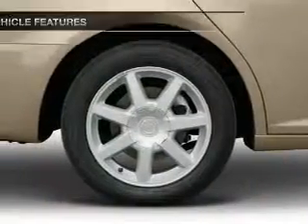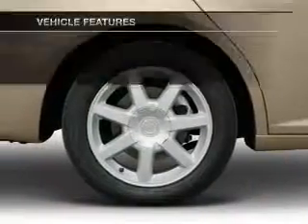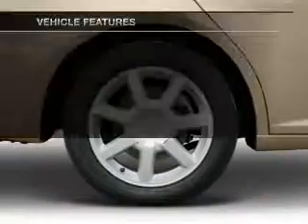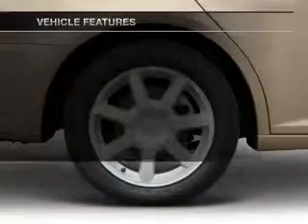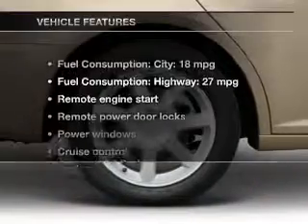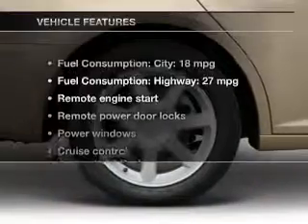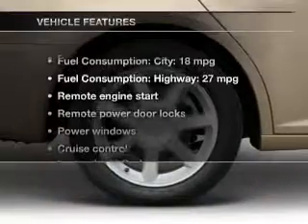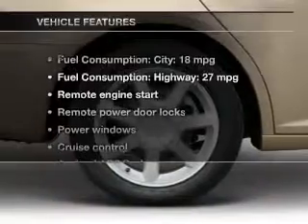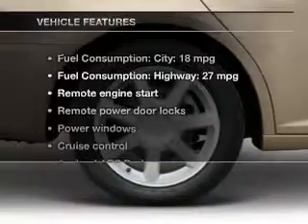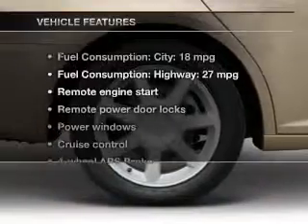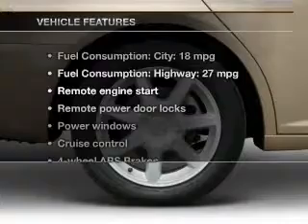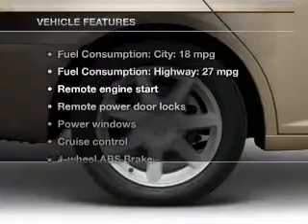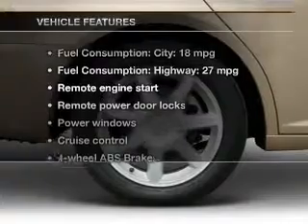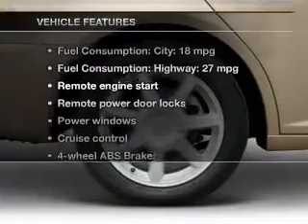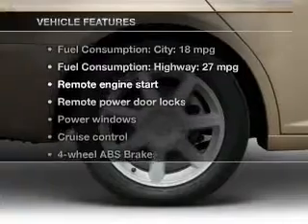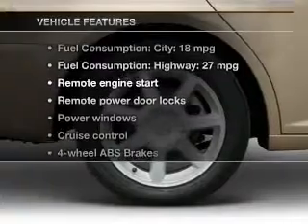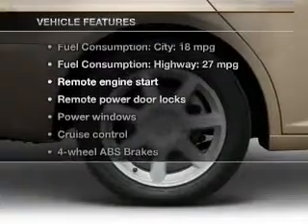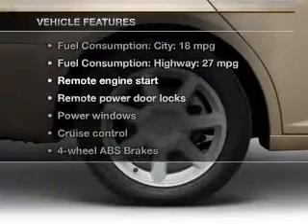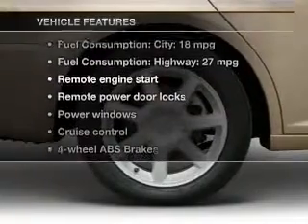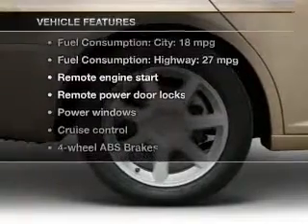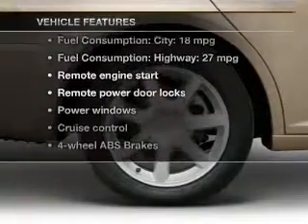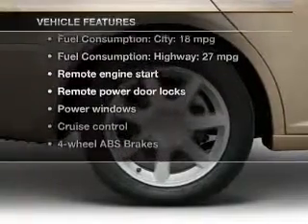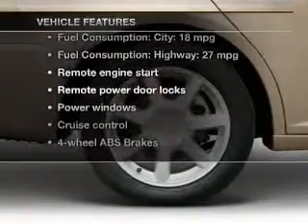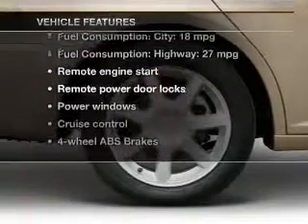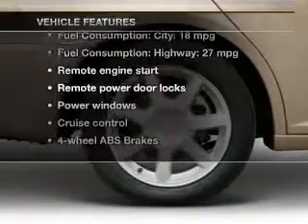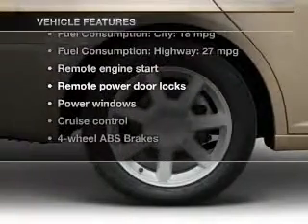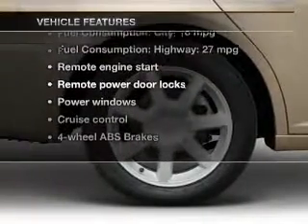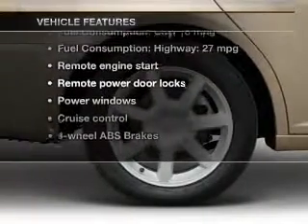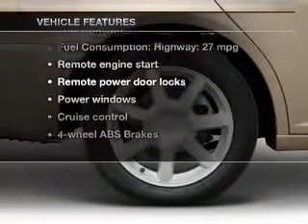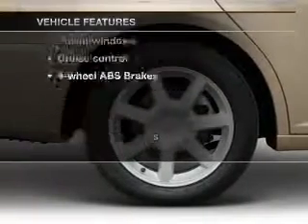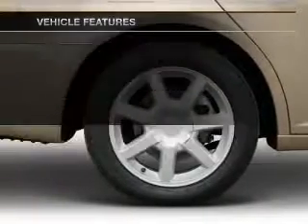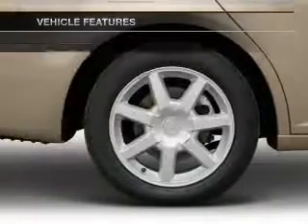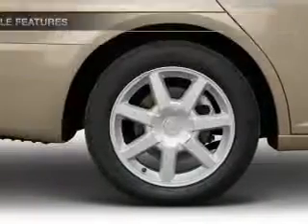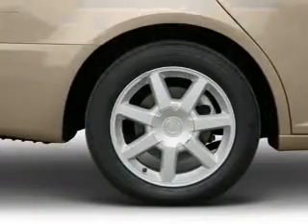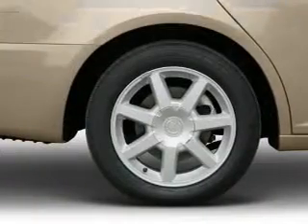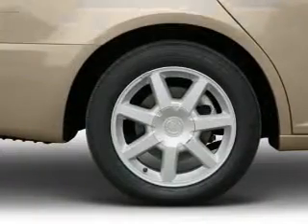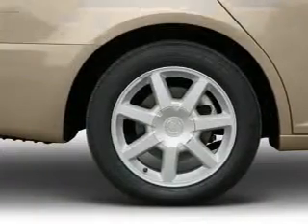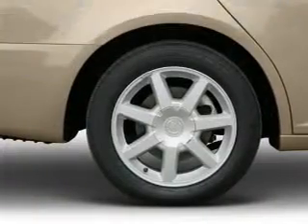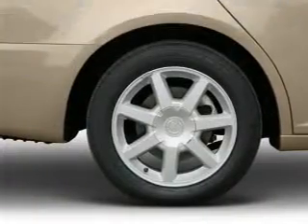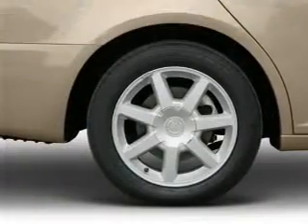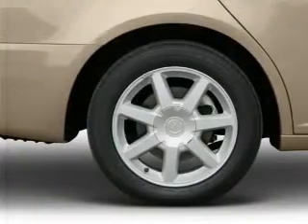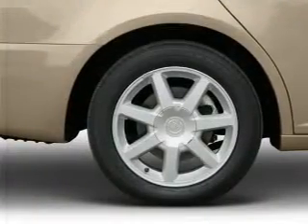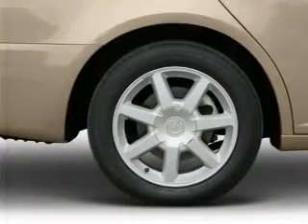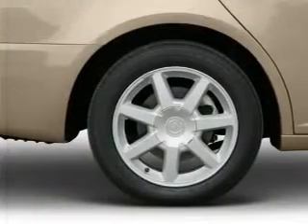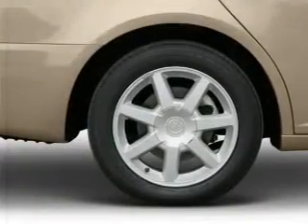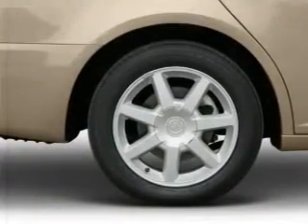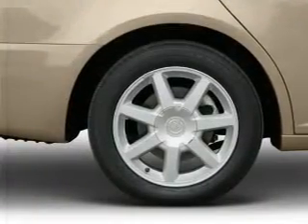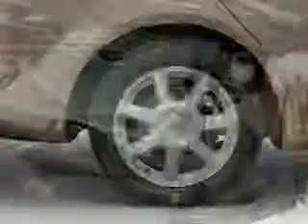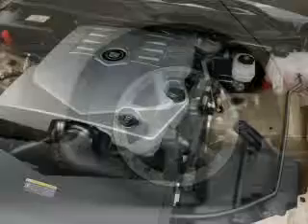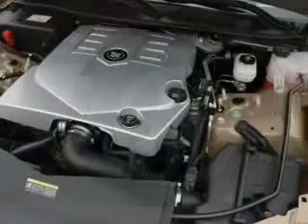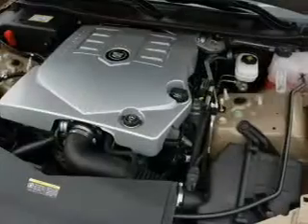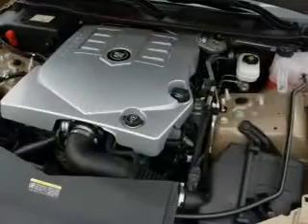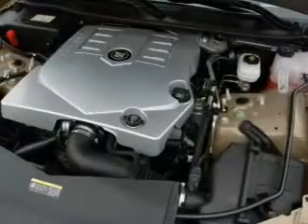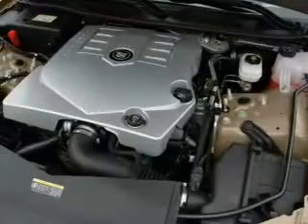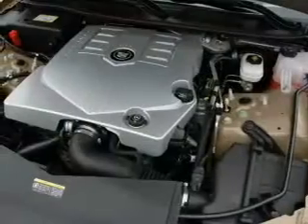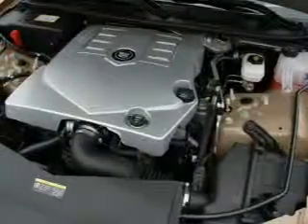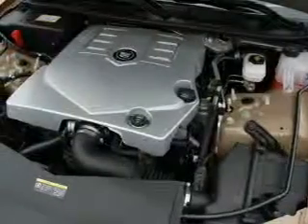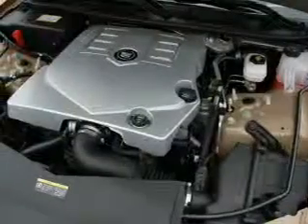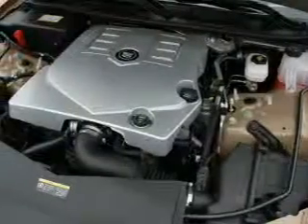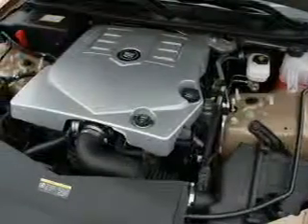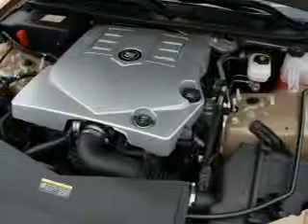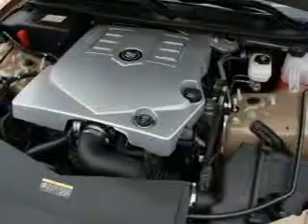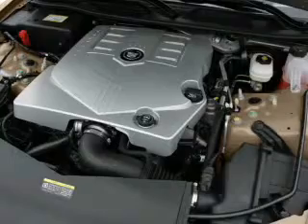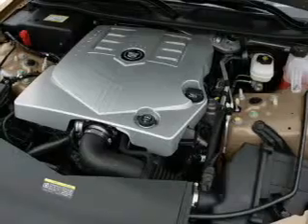Plus enjoy these notable features that are included in this vehicle: keyless entry, leather seats, power door locks.